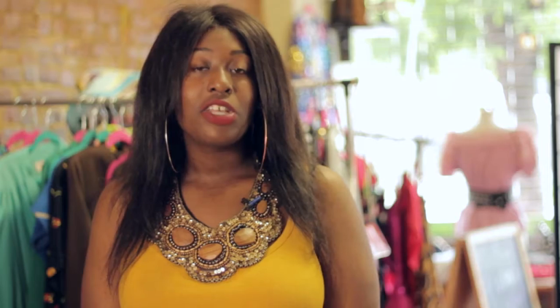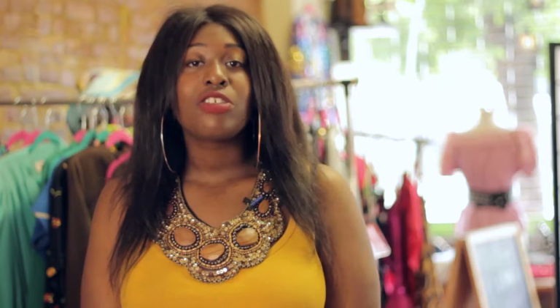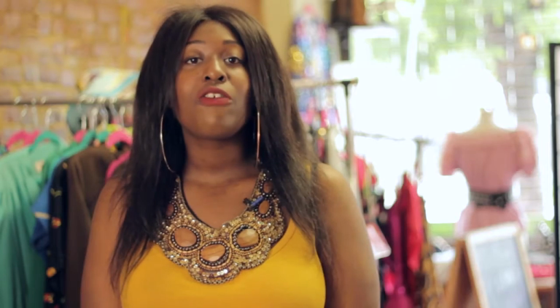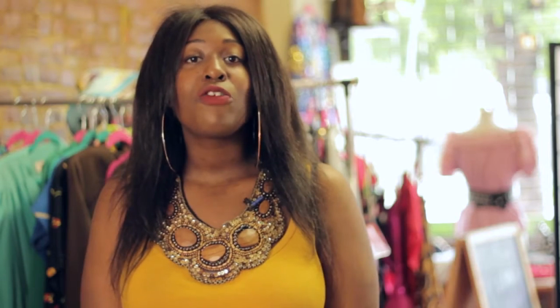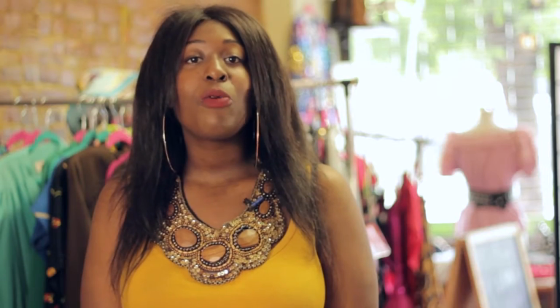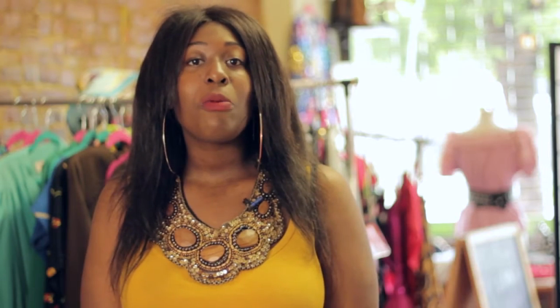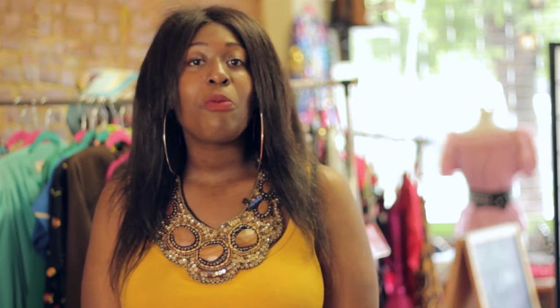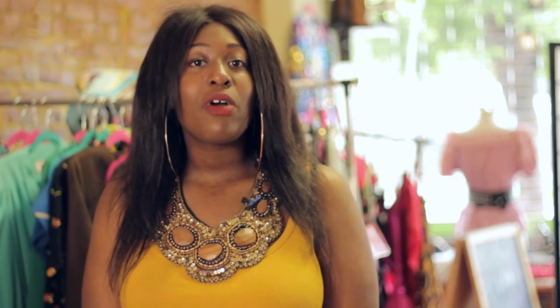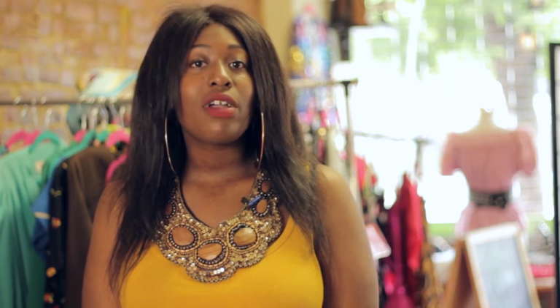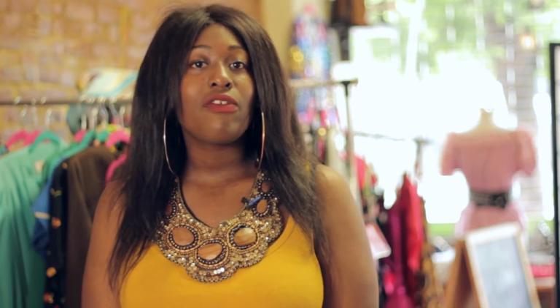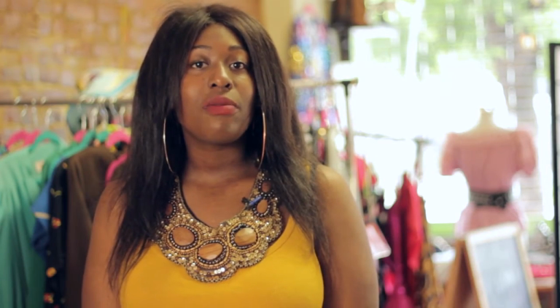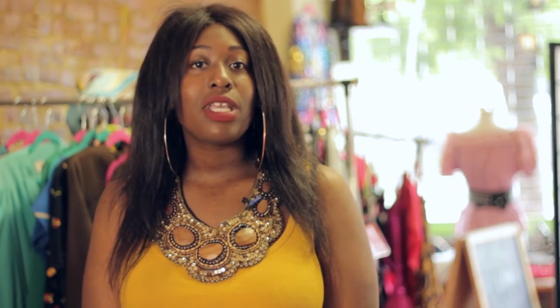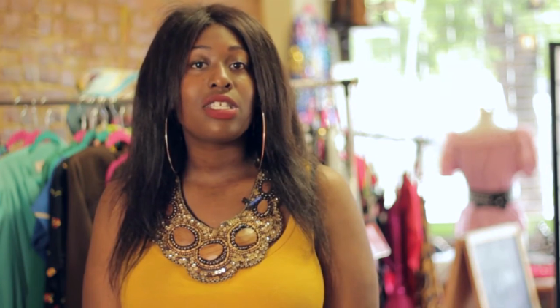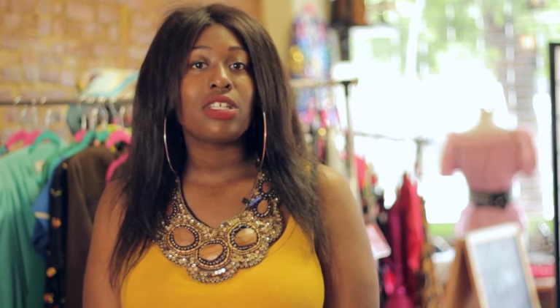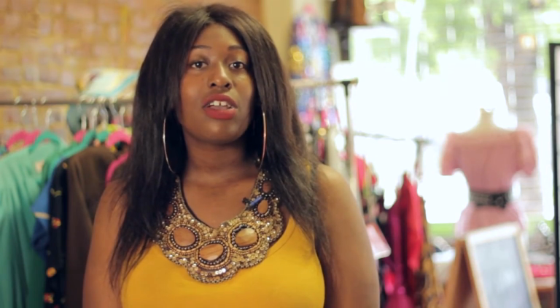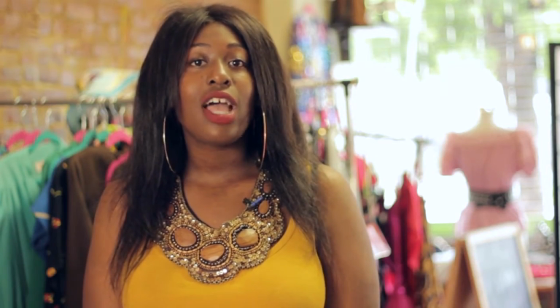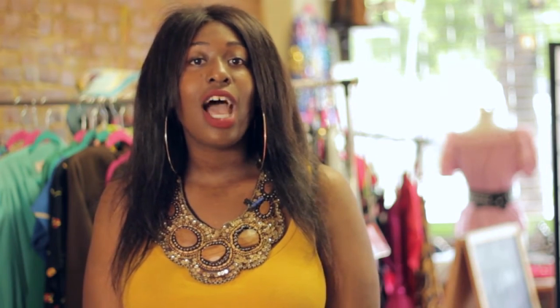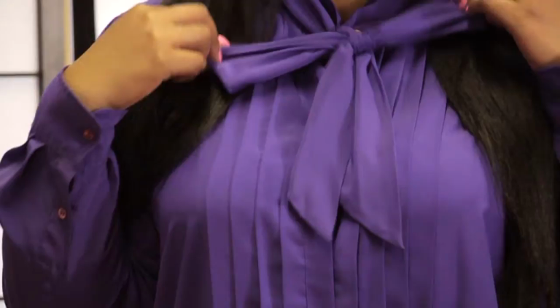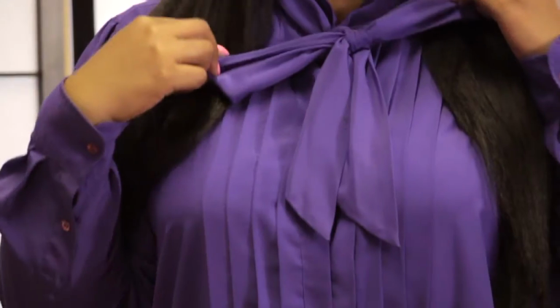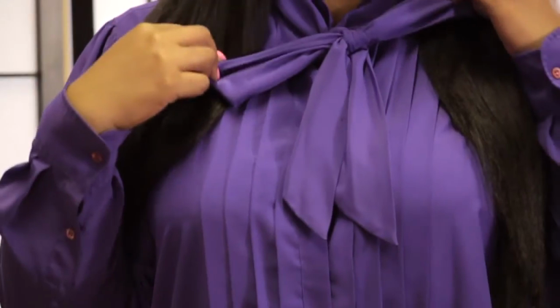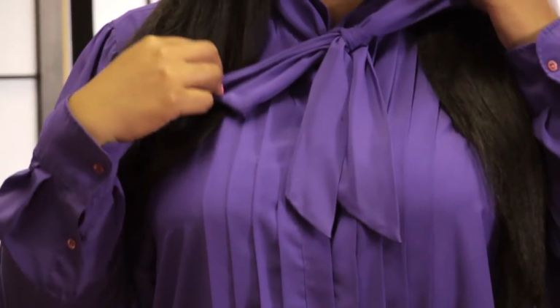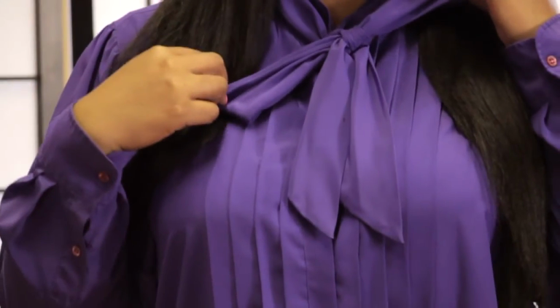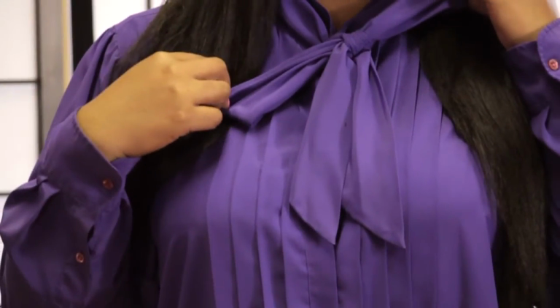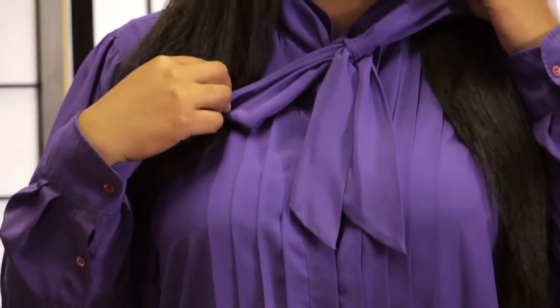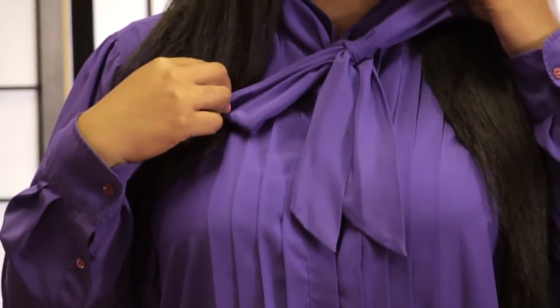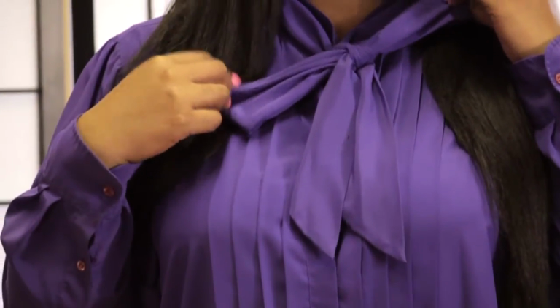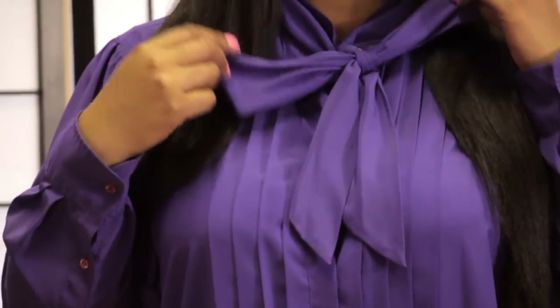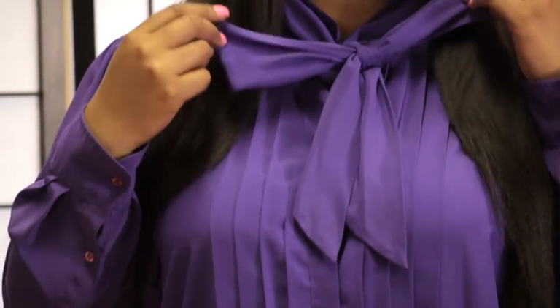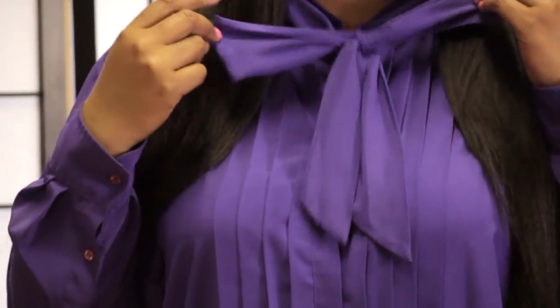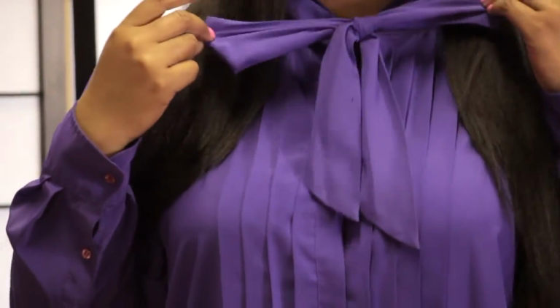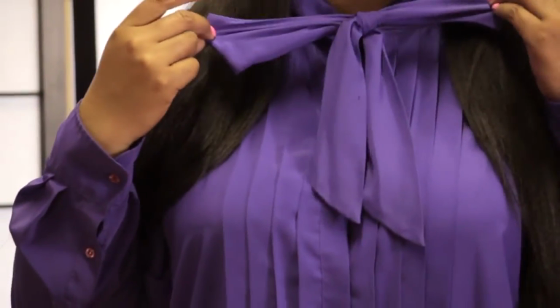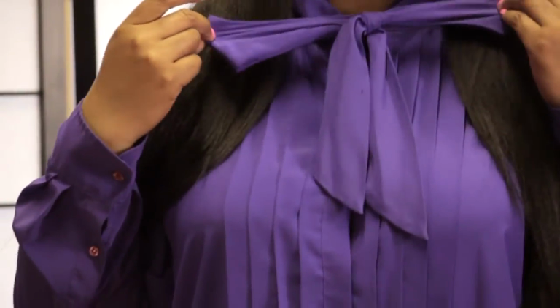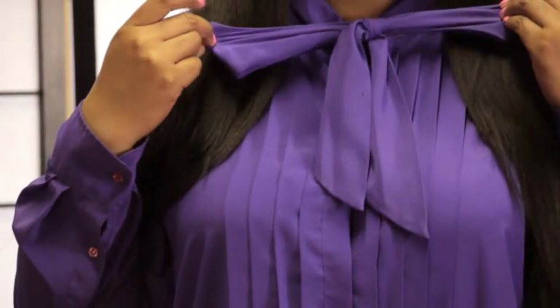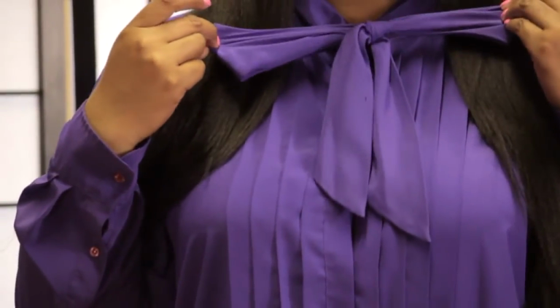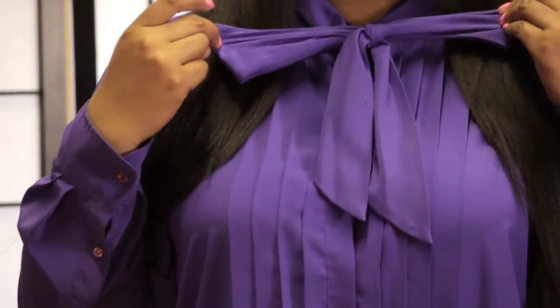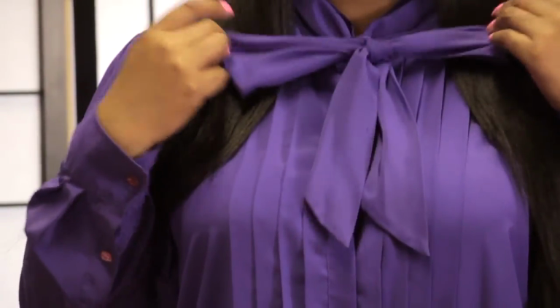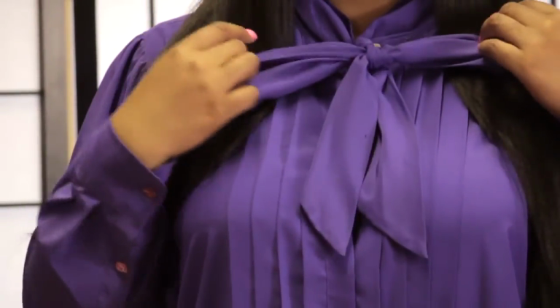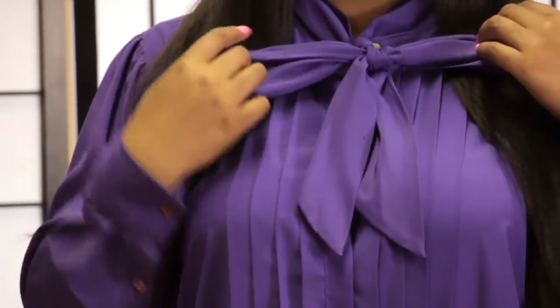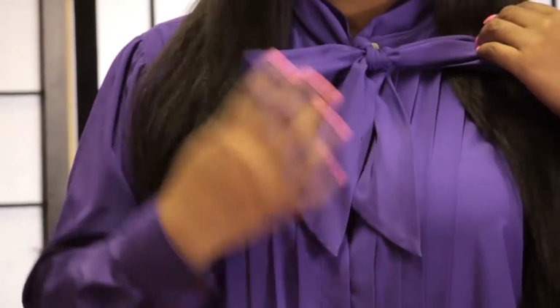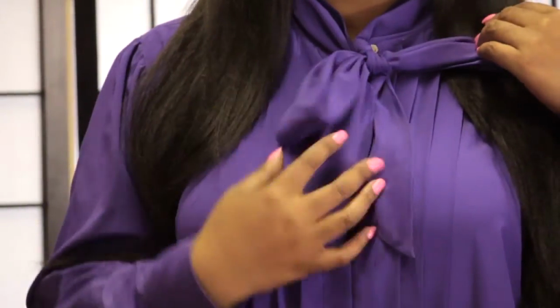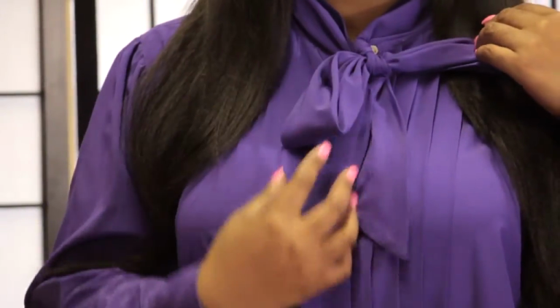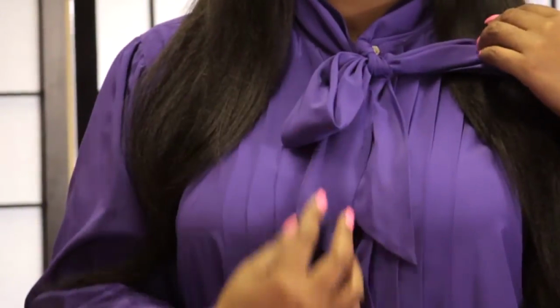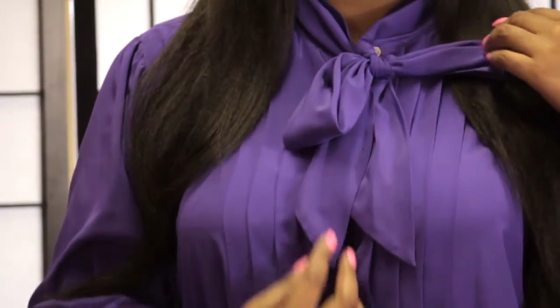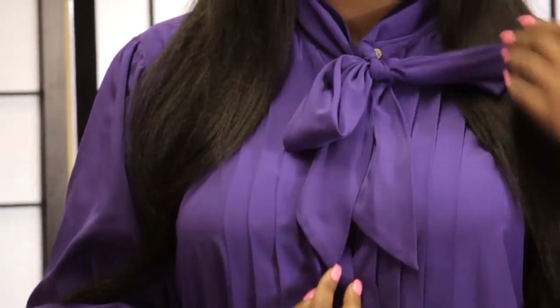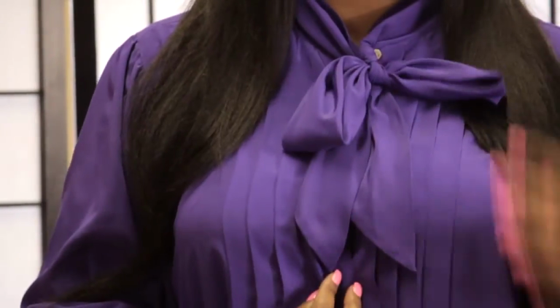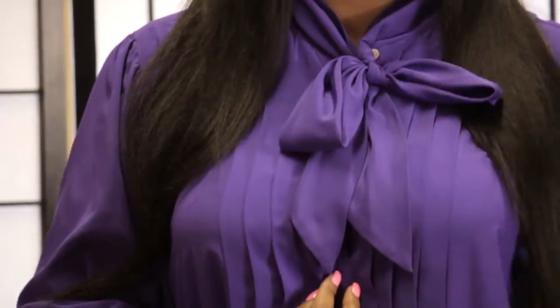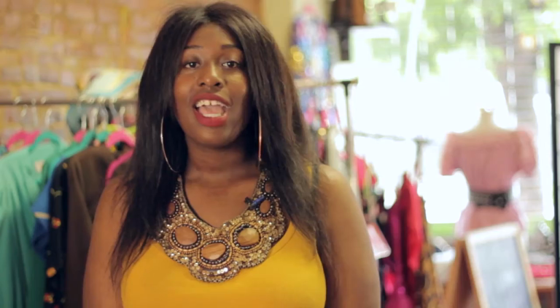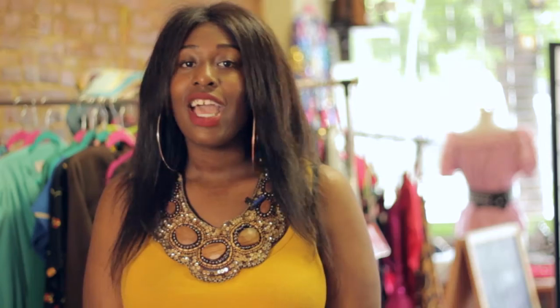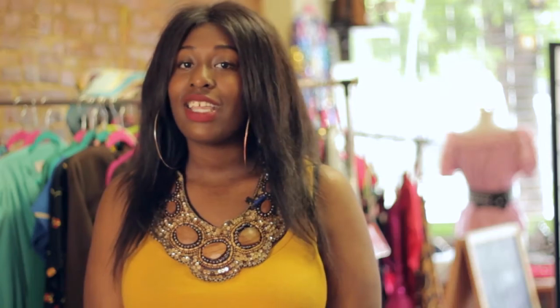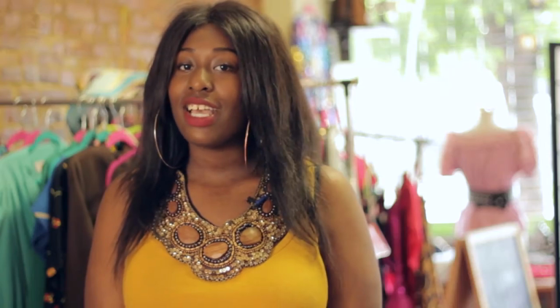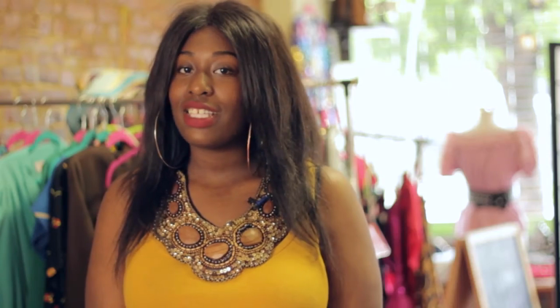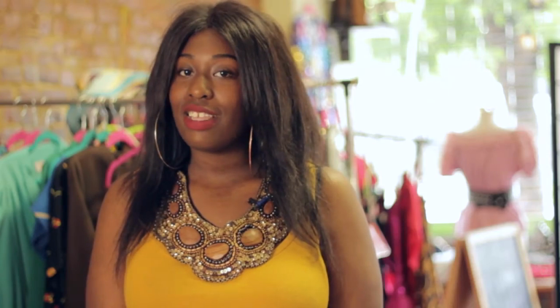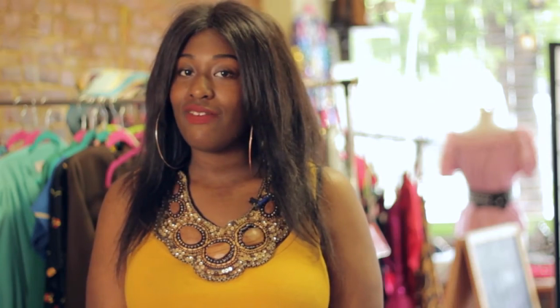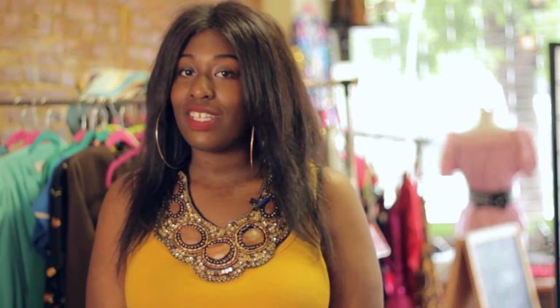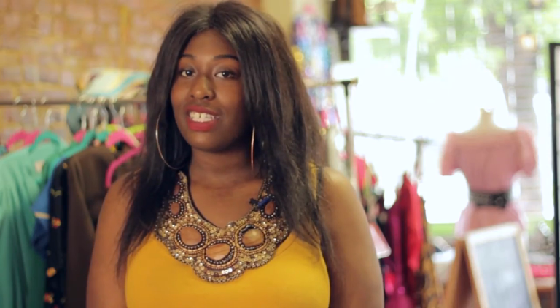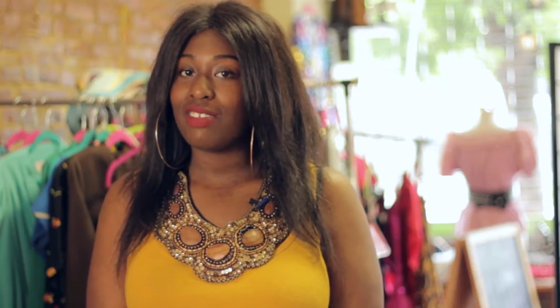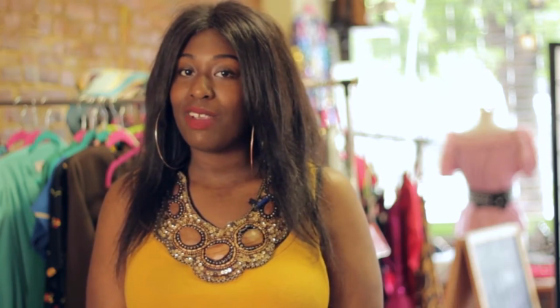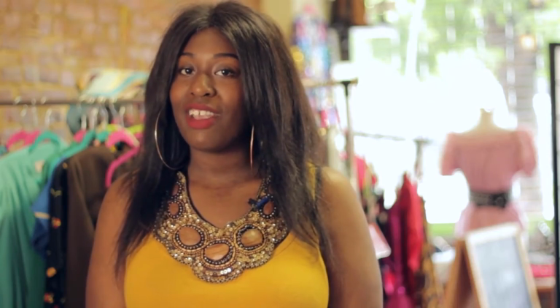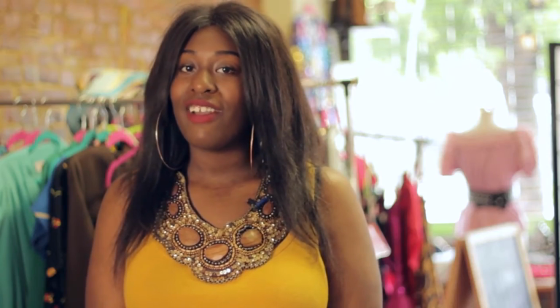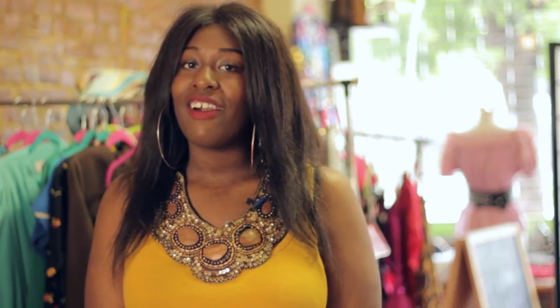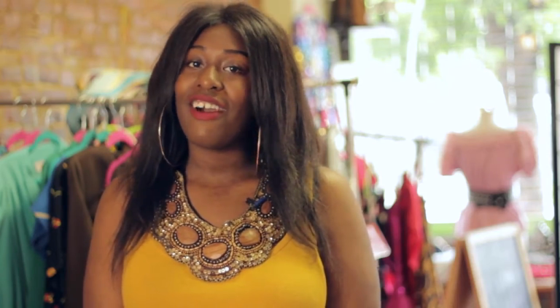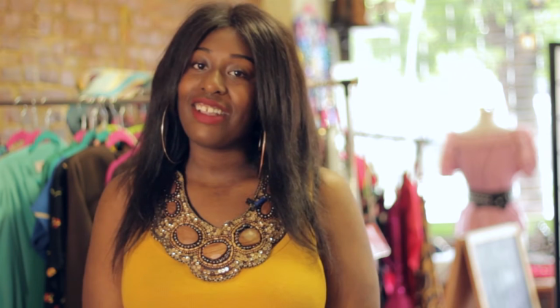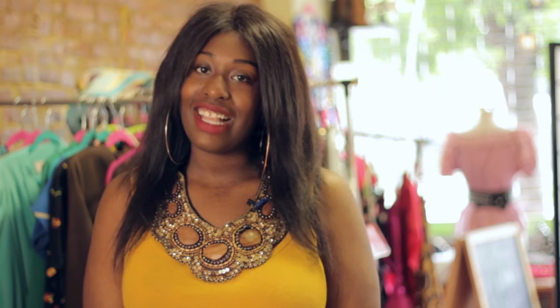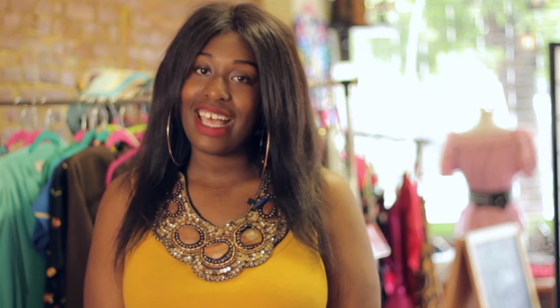So if you want more information on how to tie a bow in your blouse, you can come to me, Usa, at Vintage Wear online.